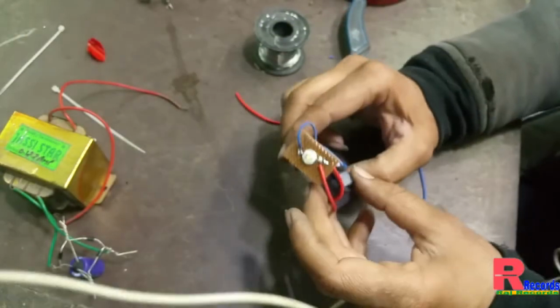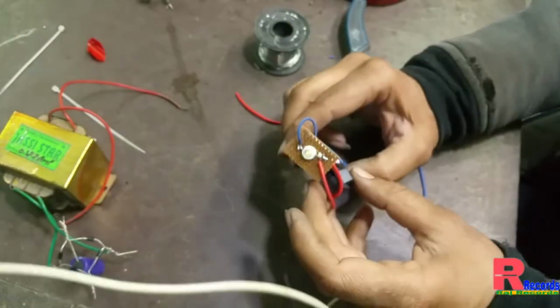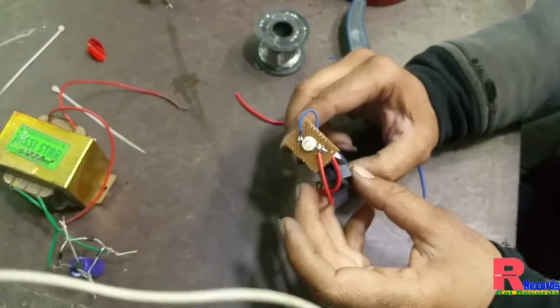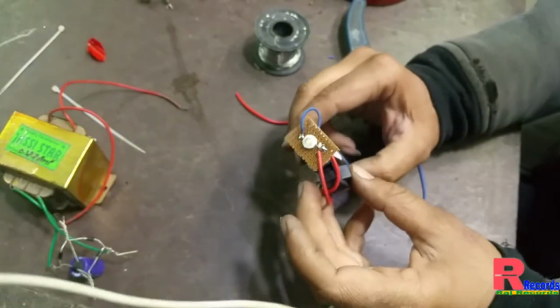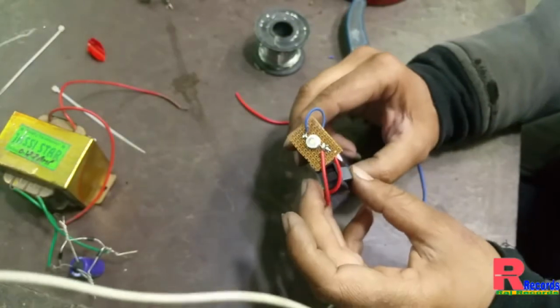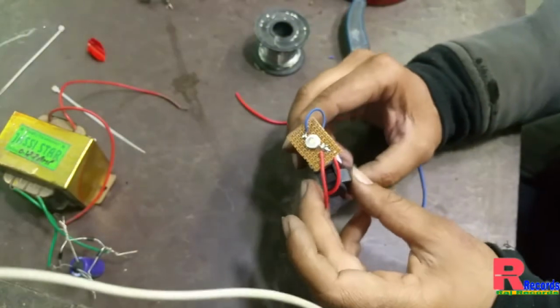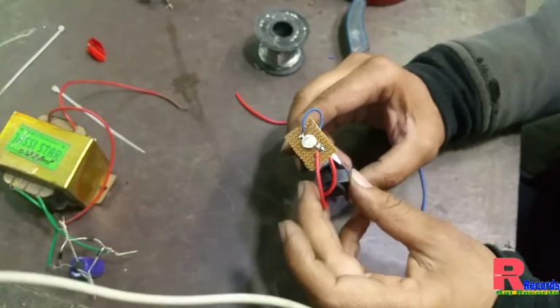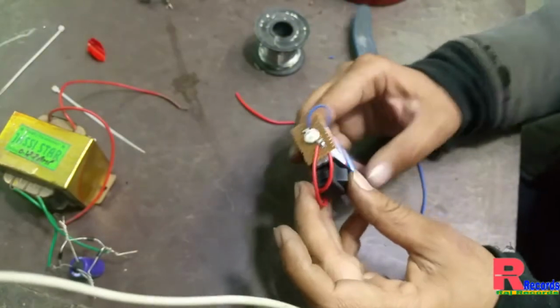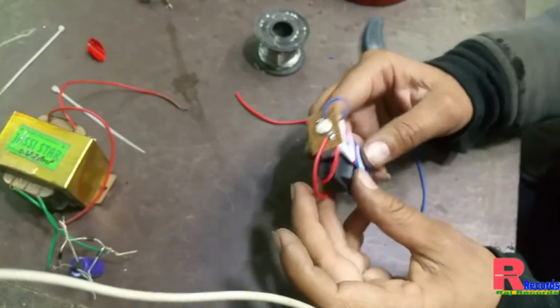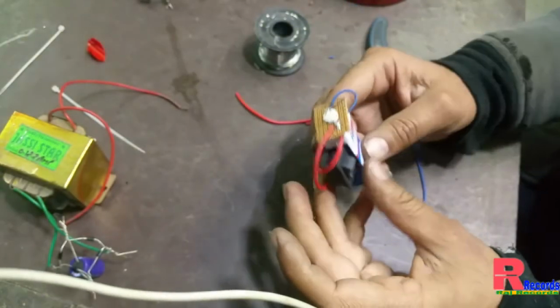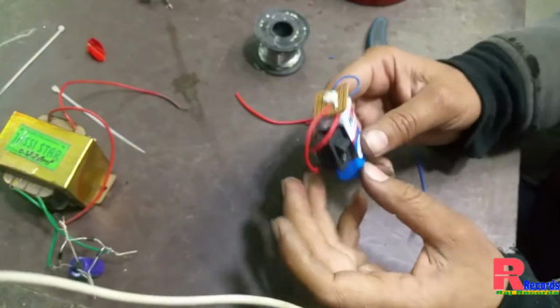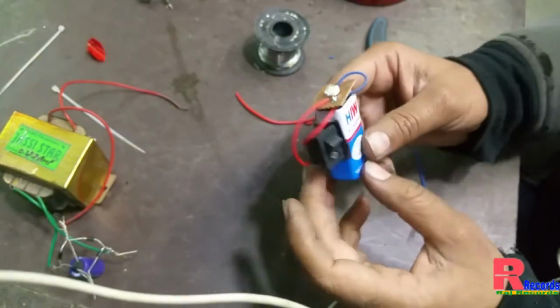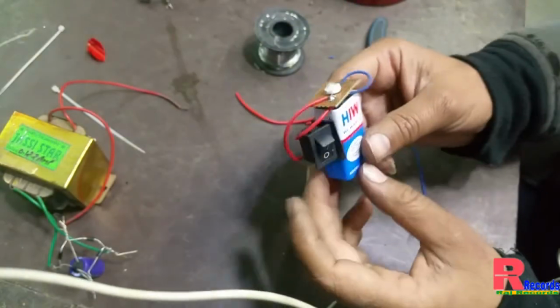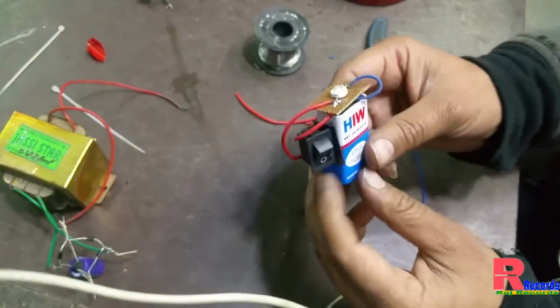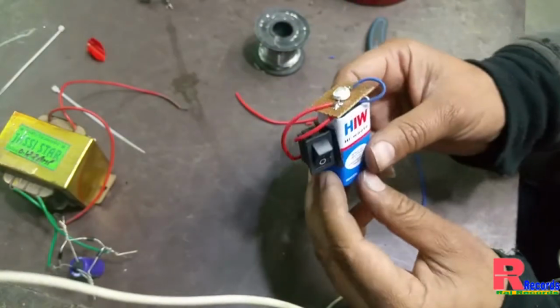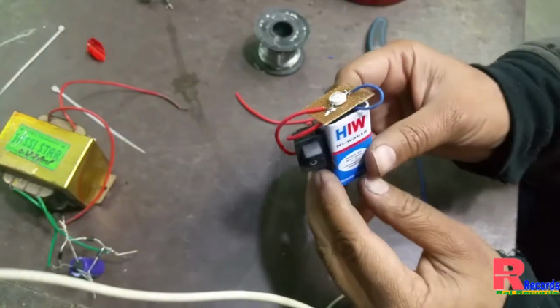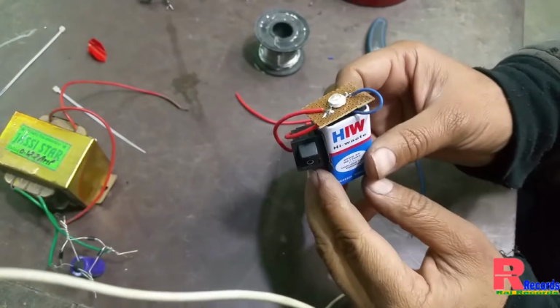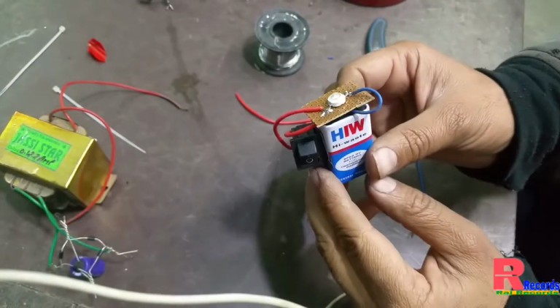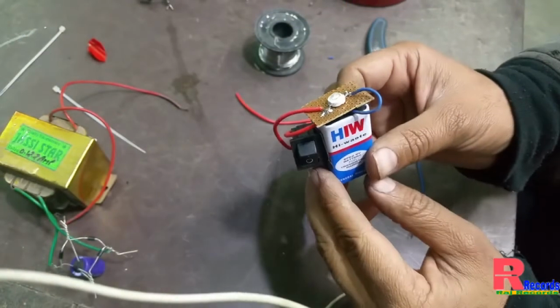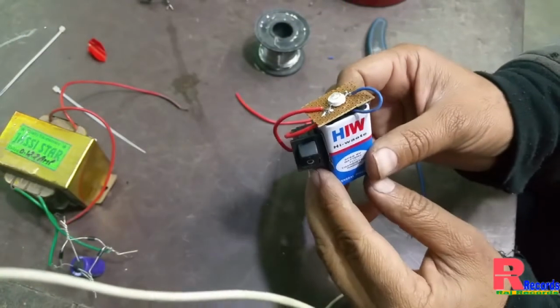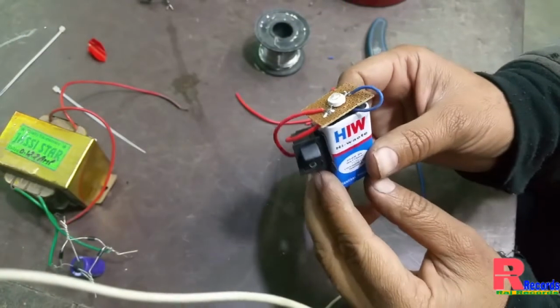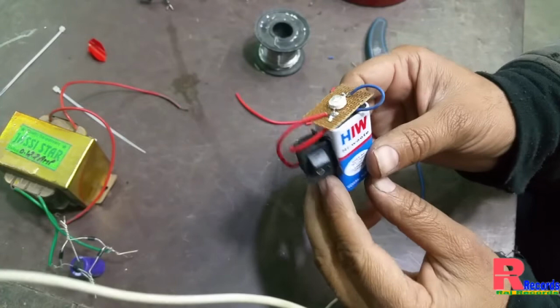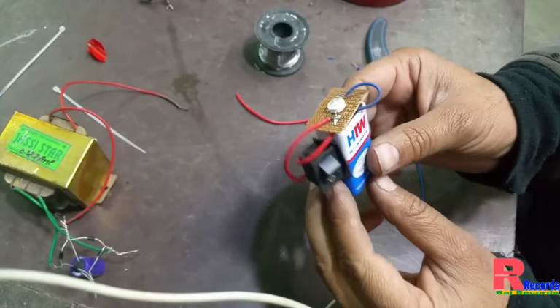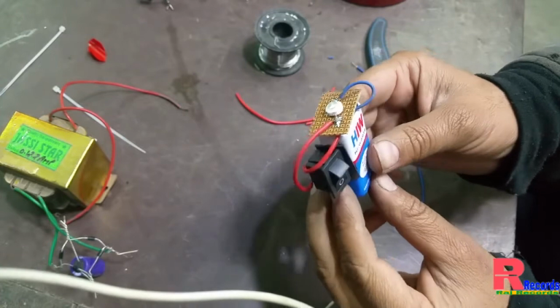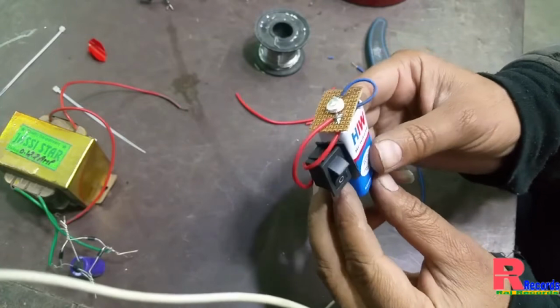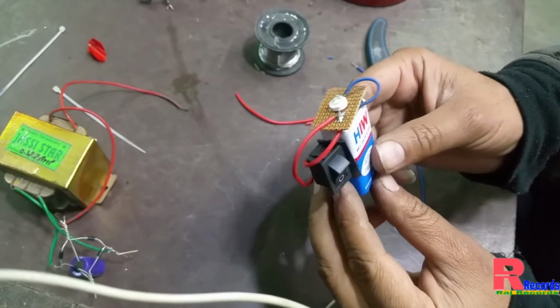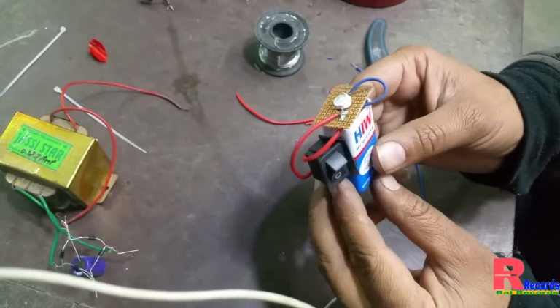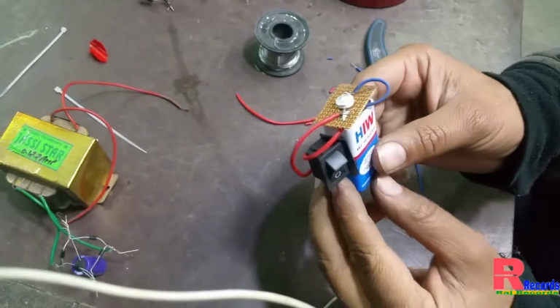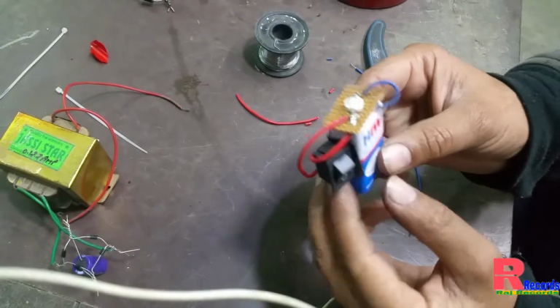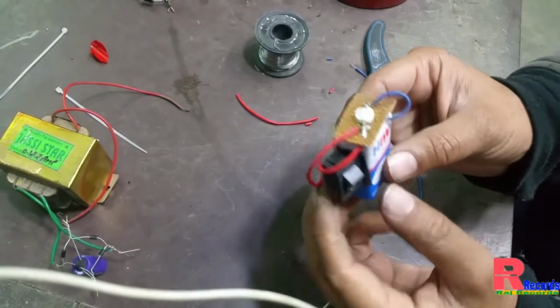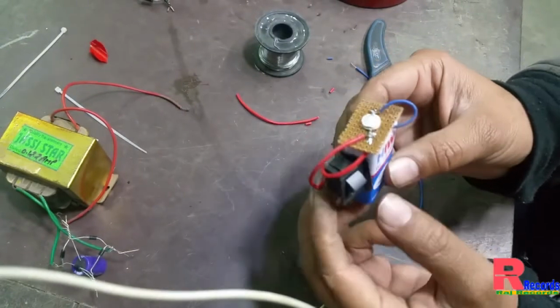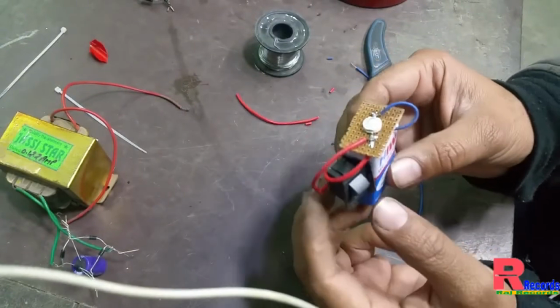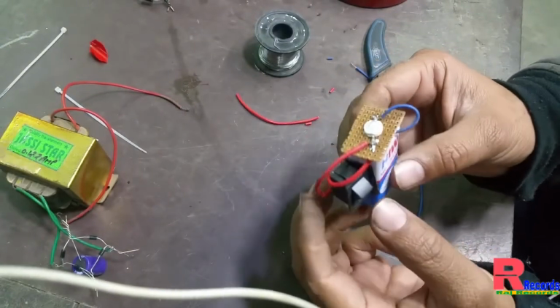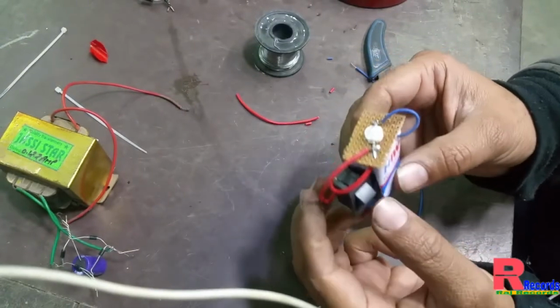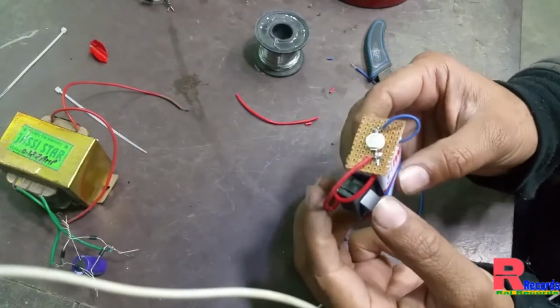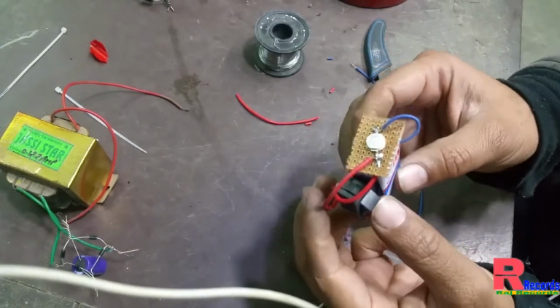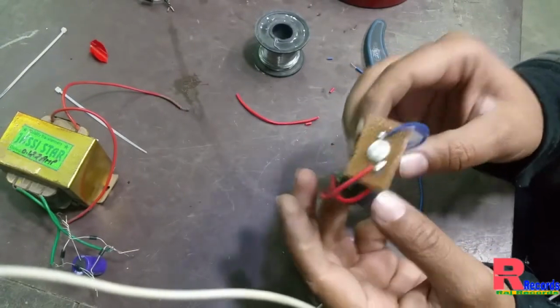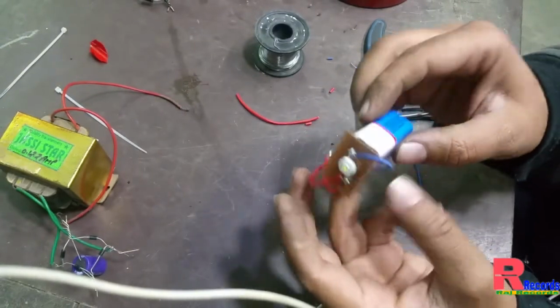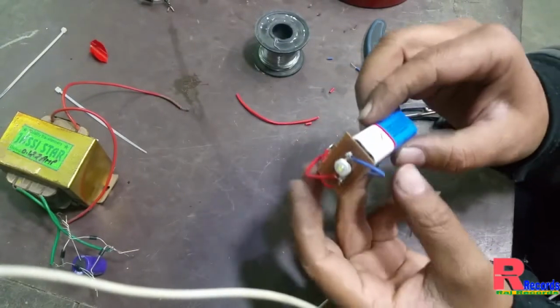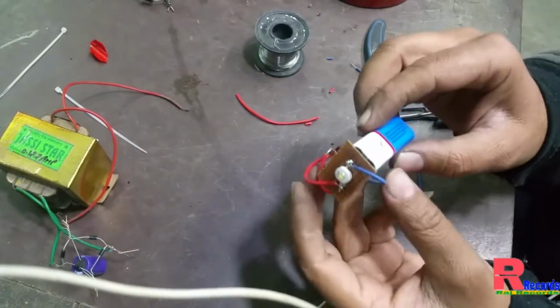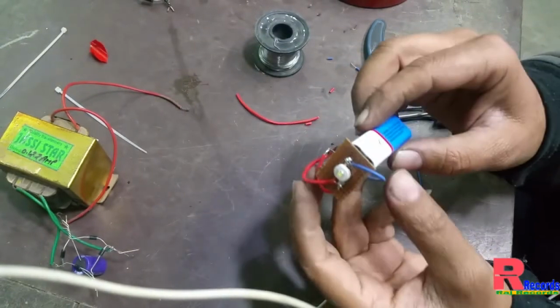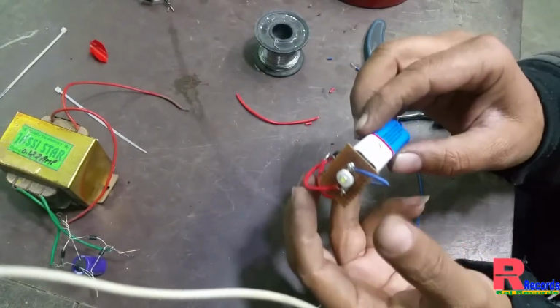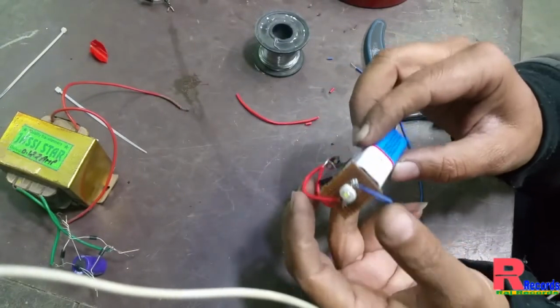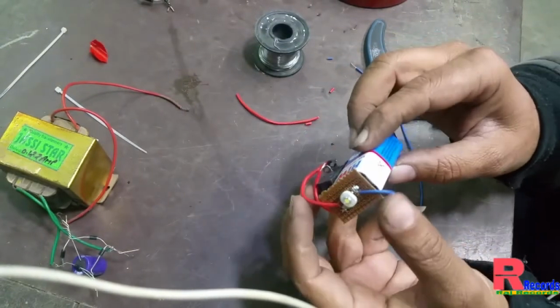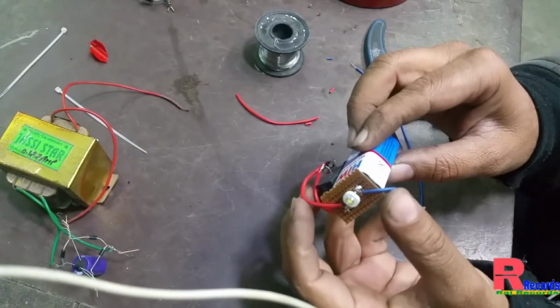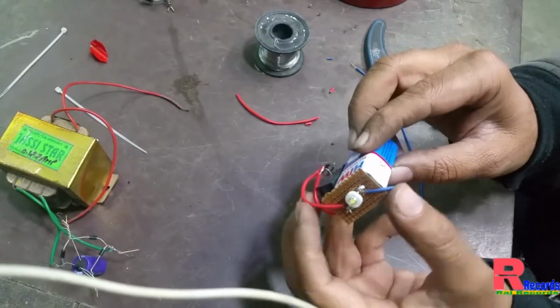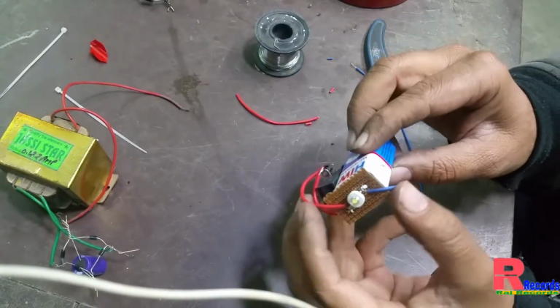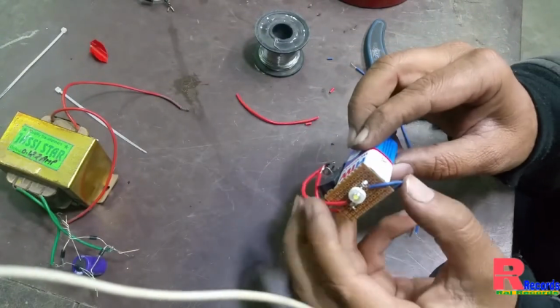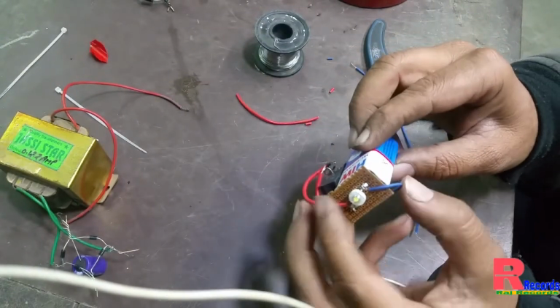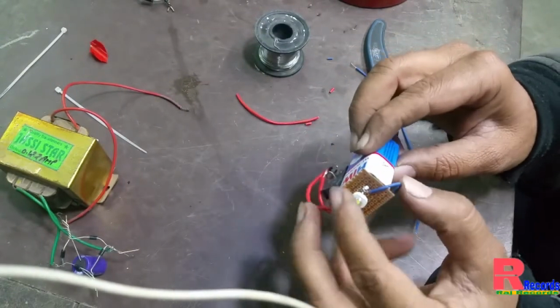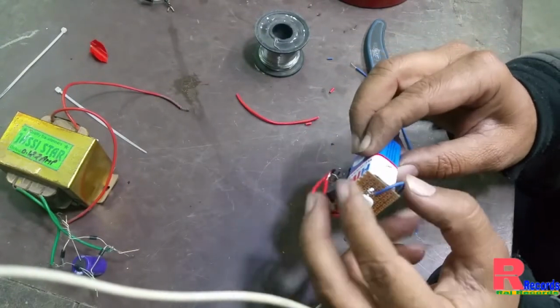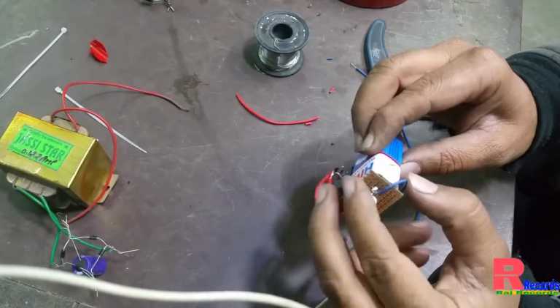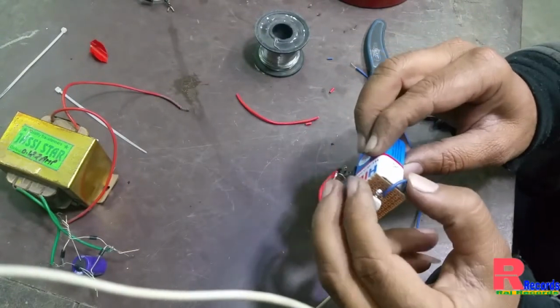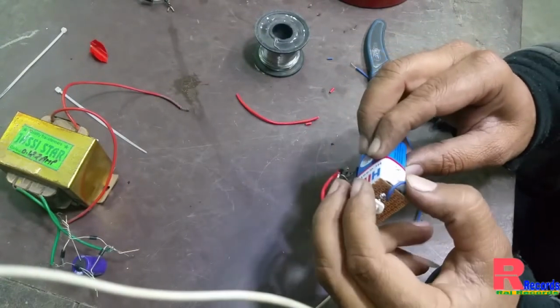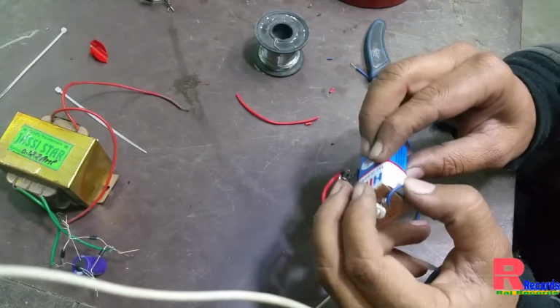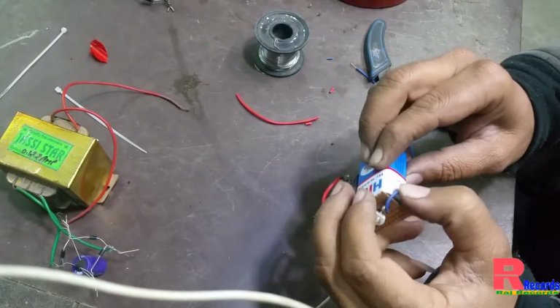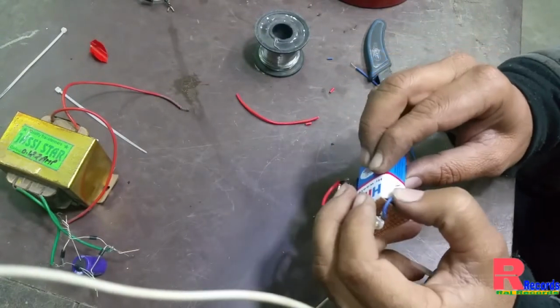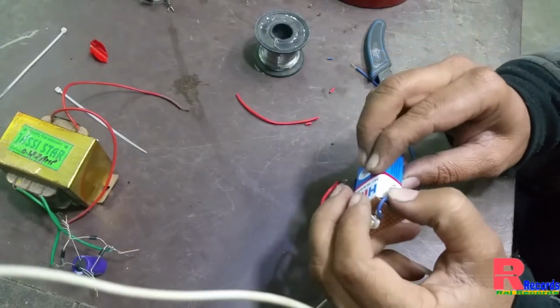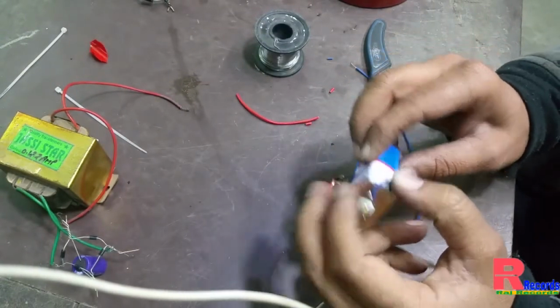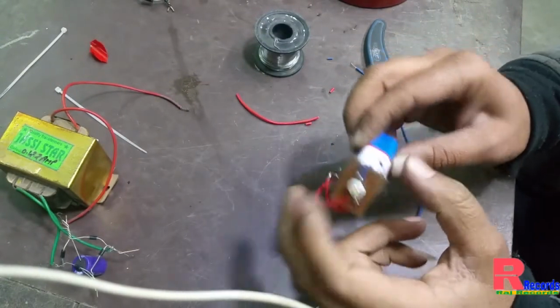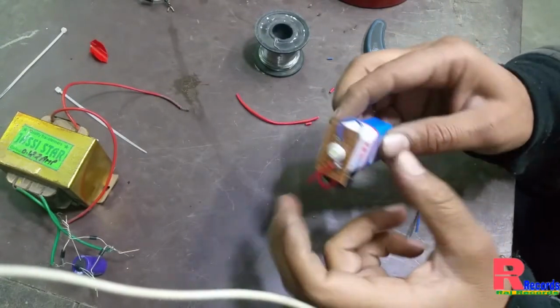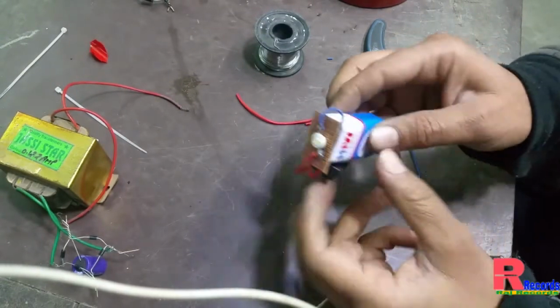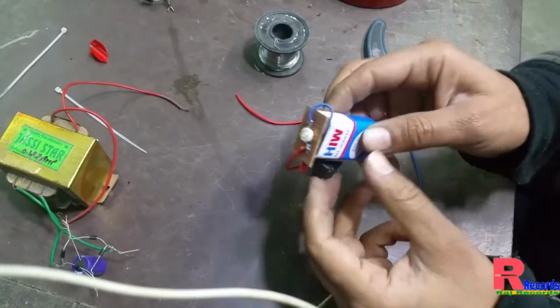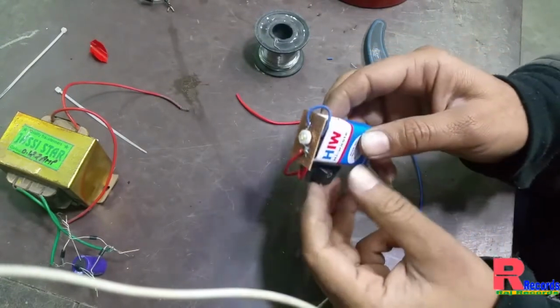So finally, as you can see, our 9-volt battery torch is glowing.